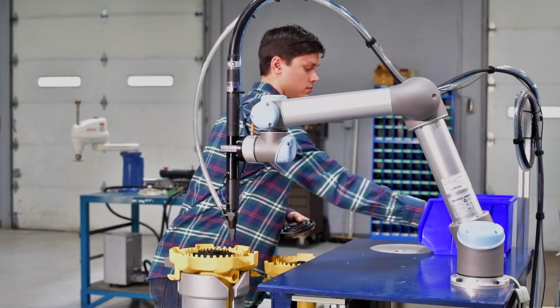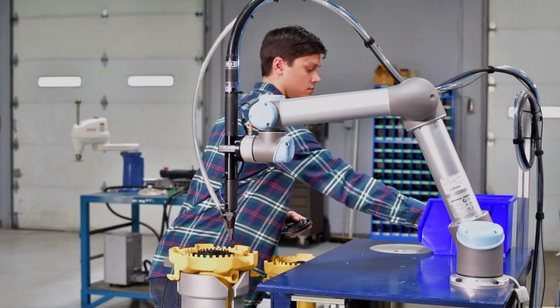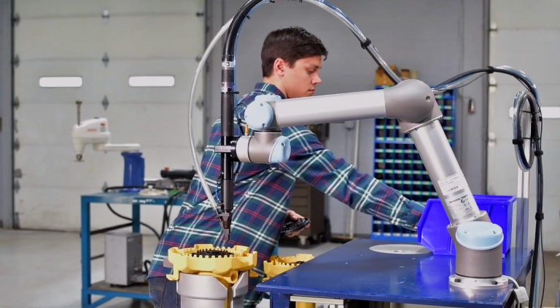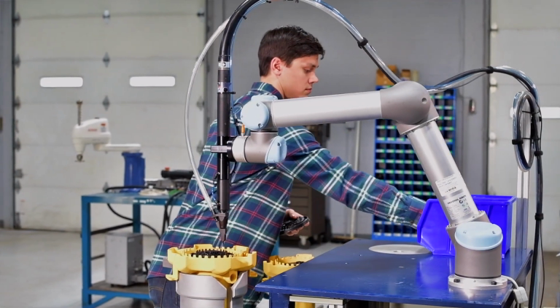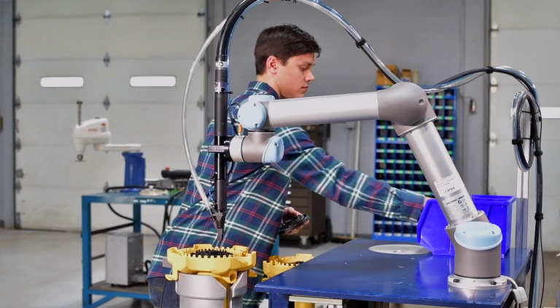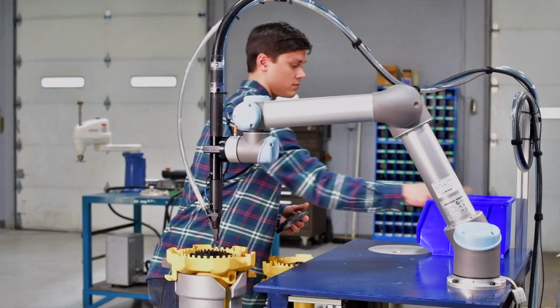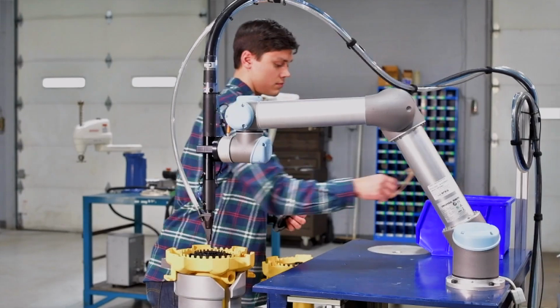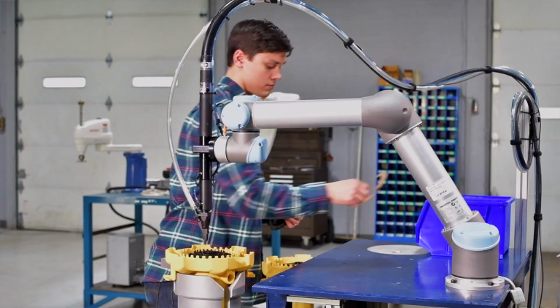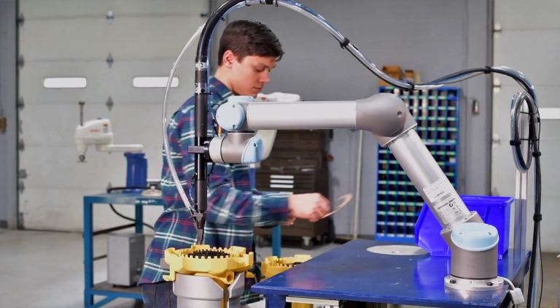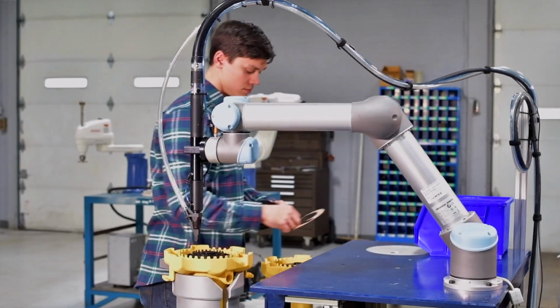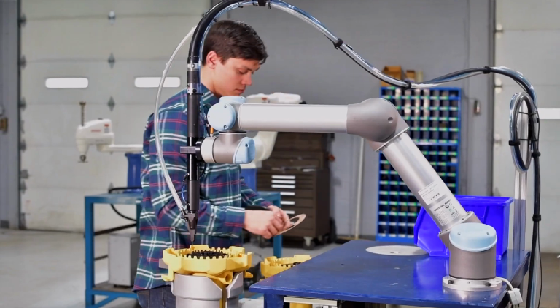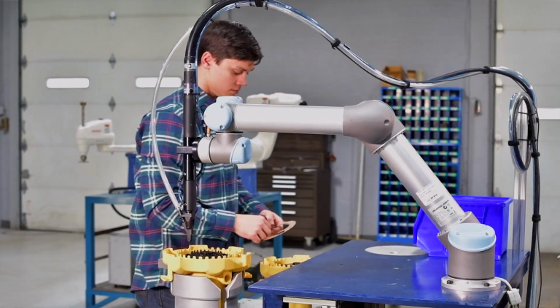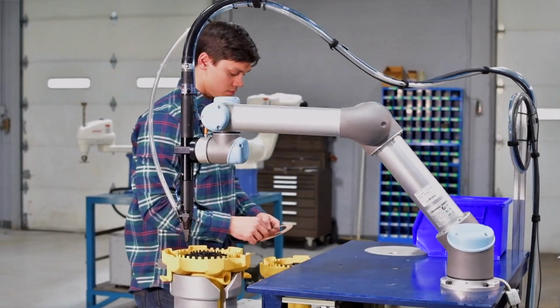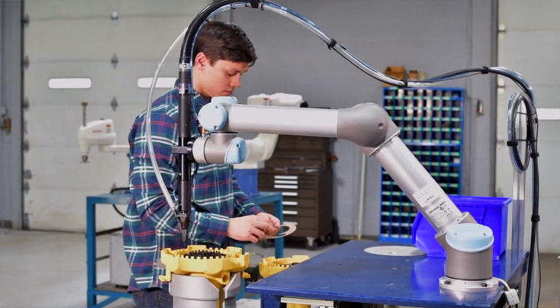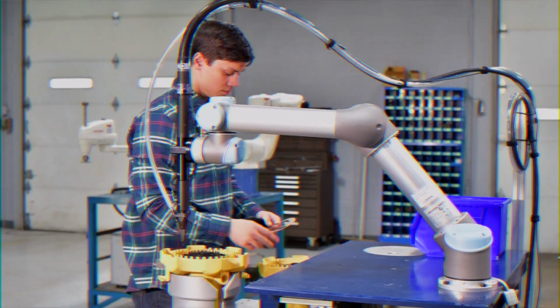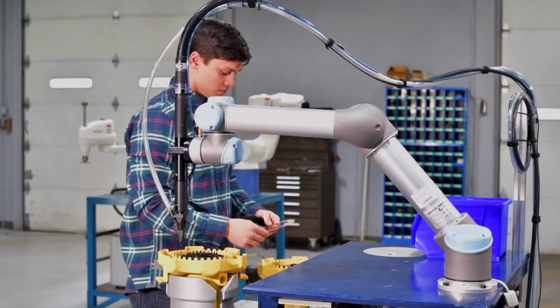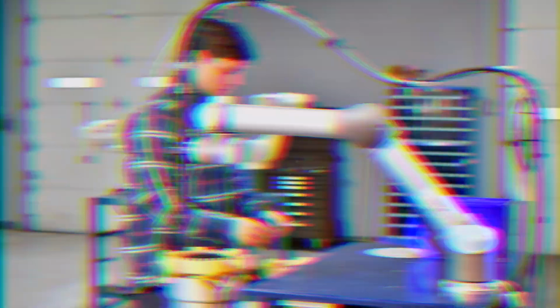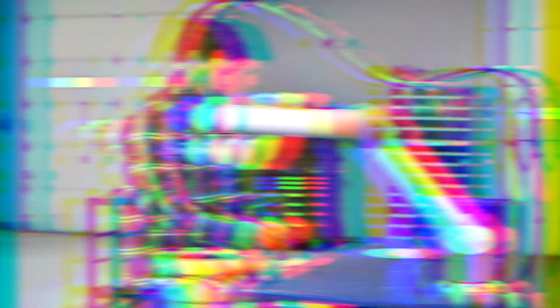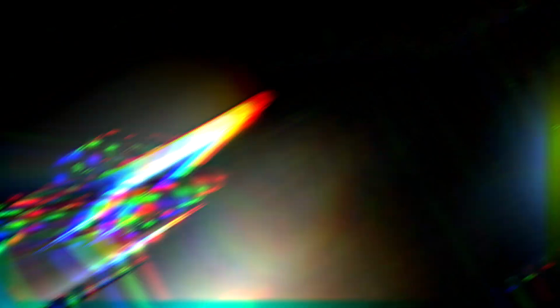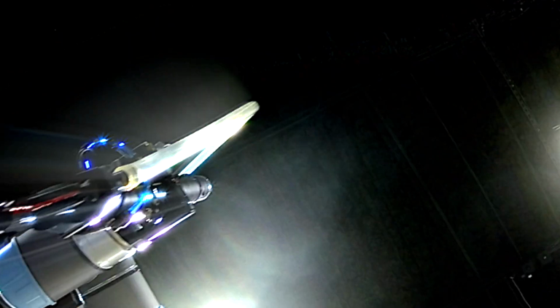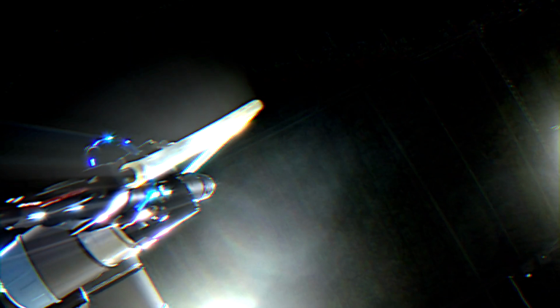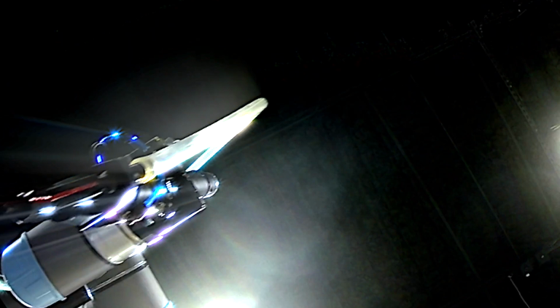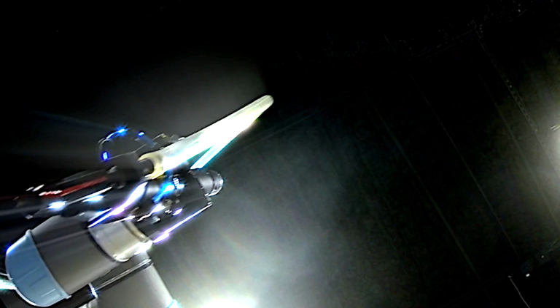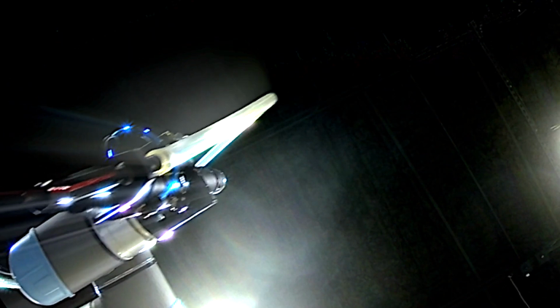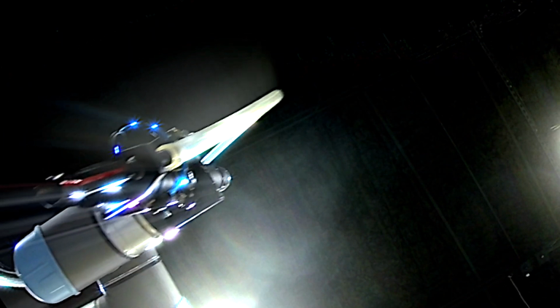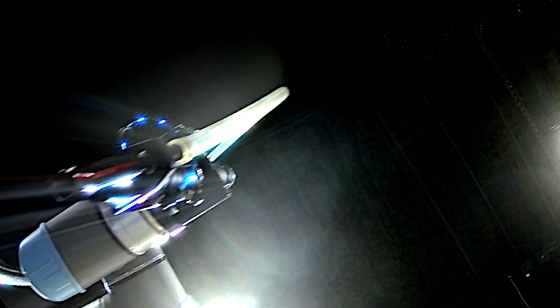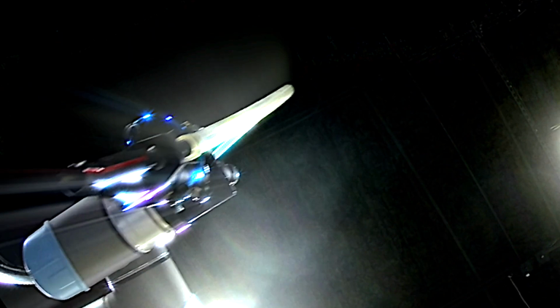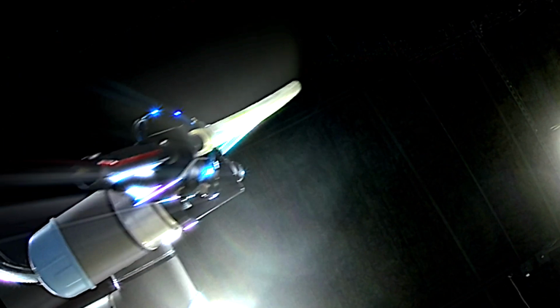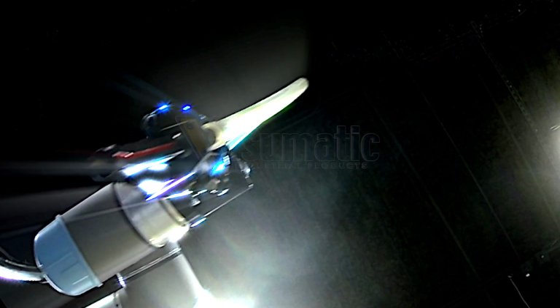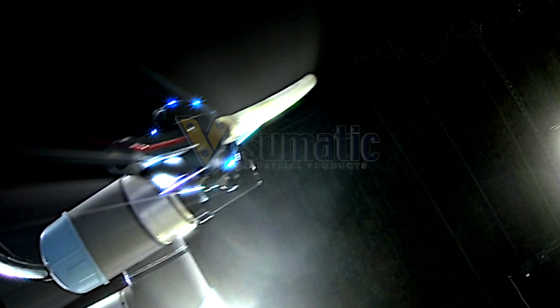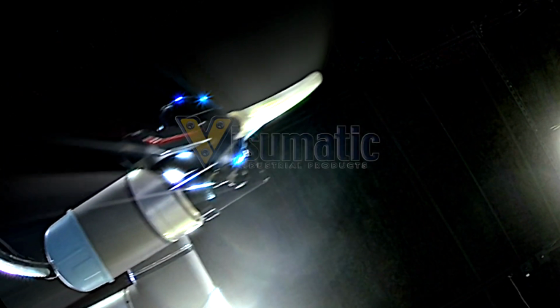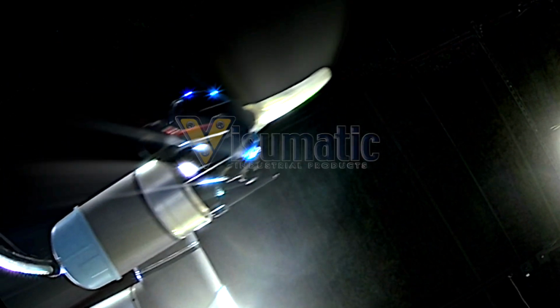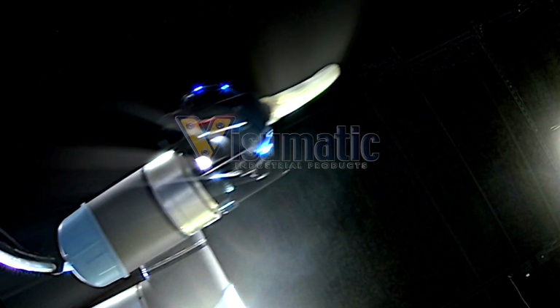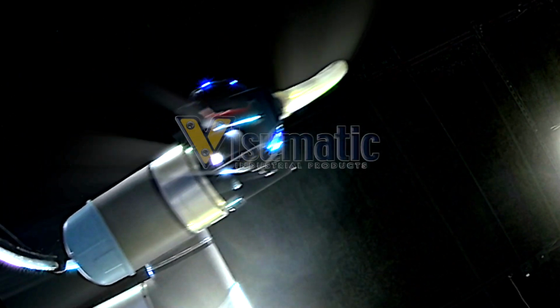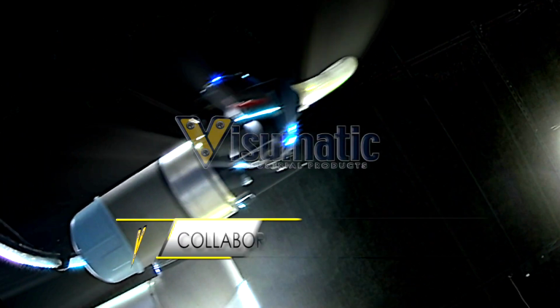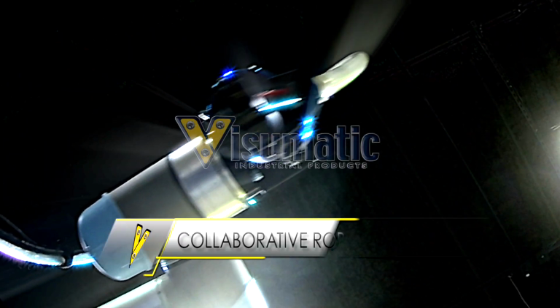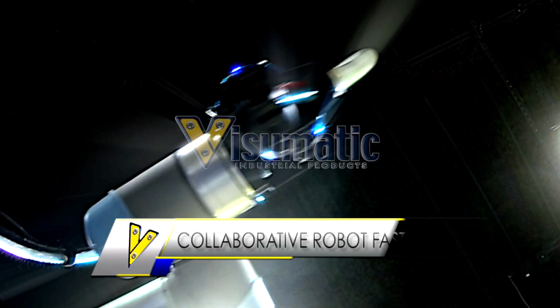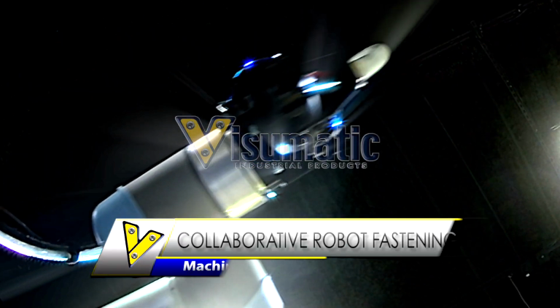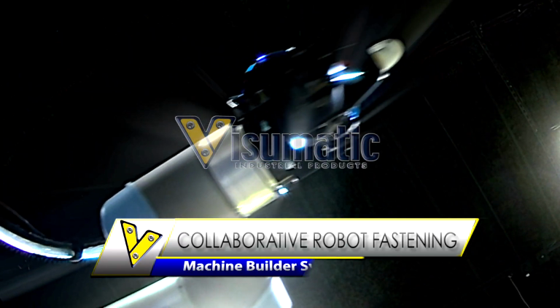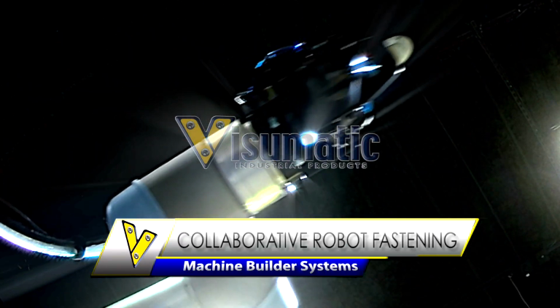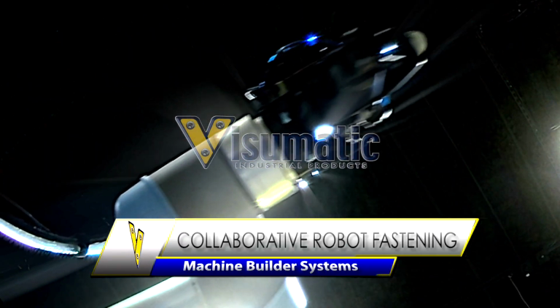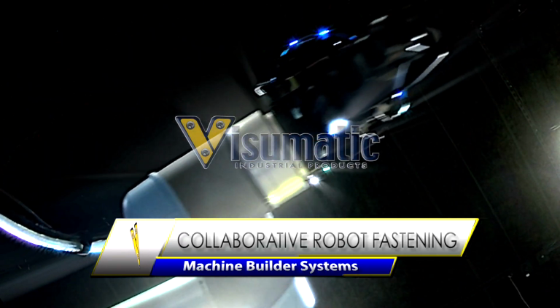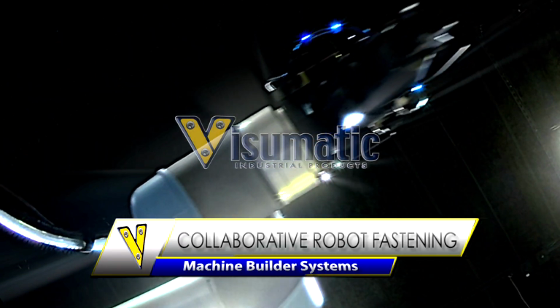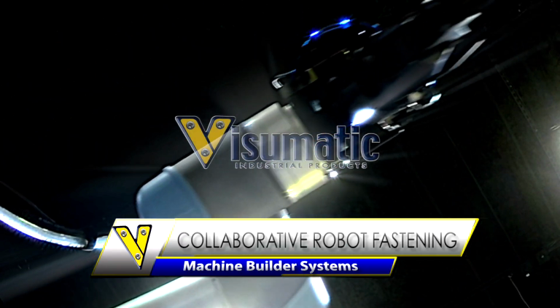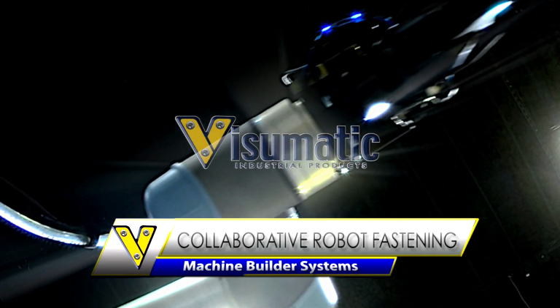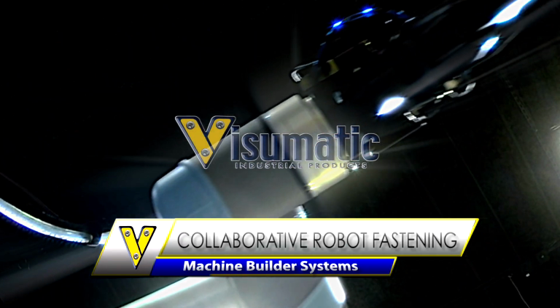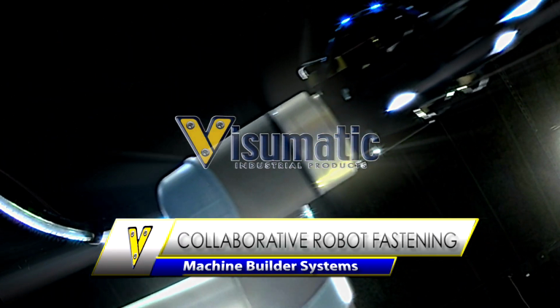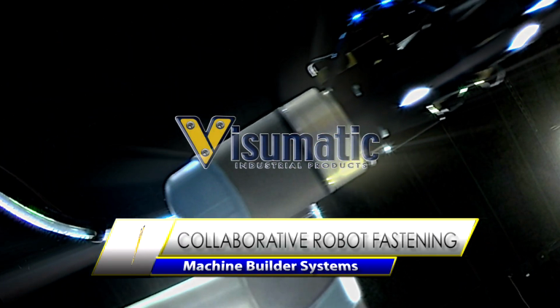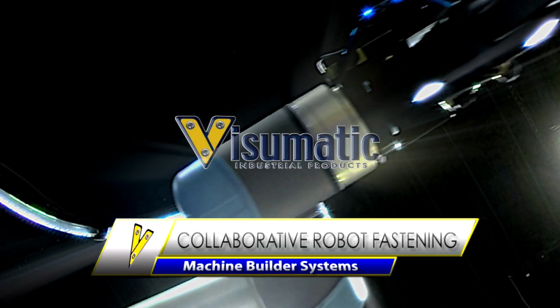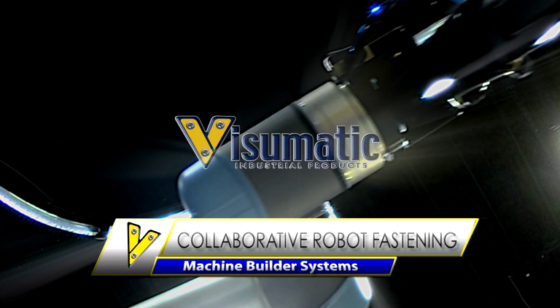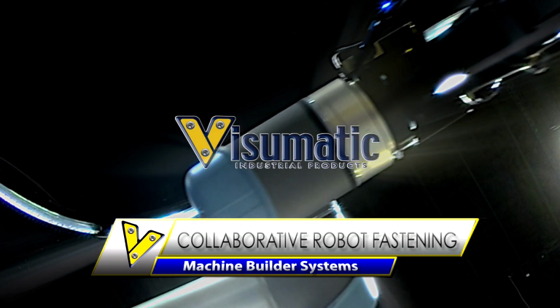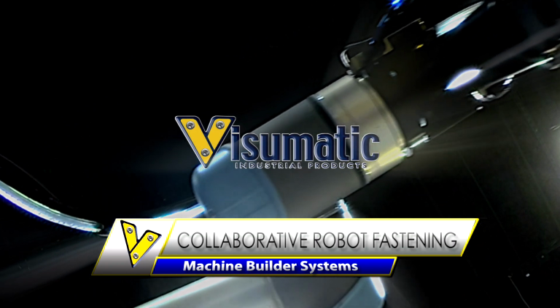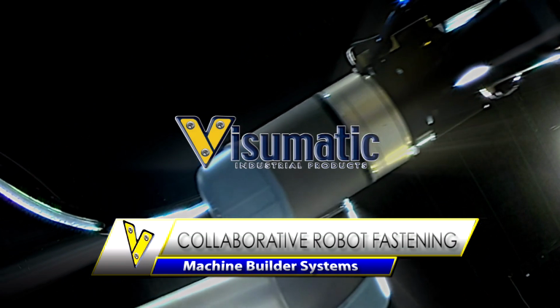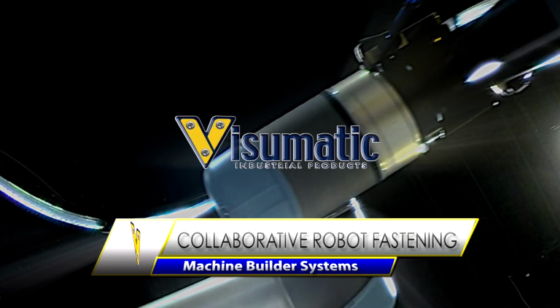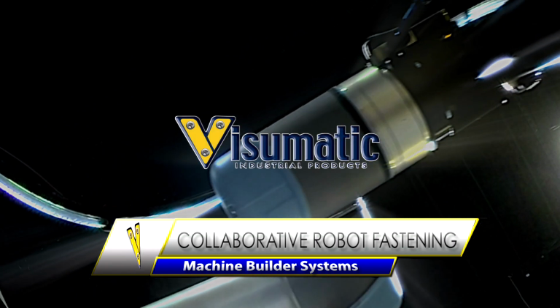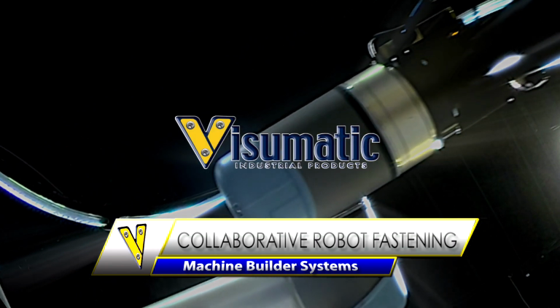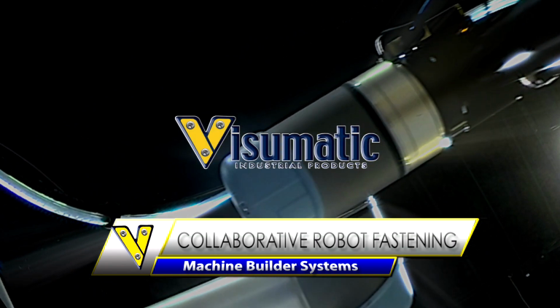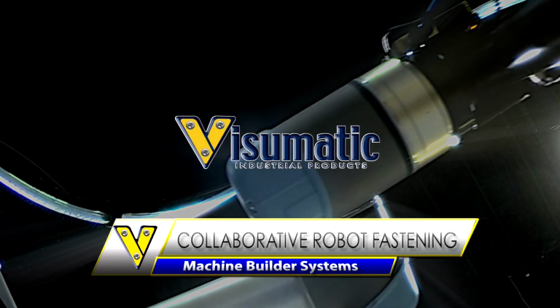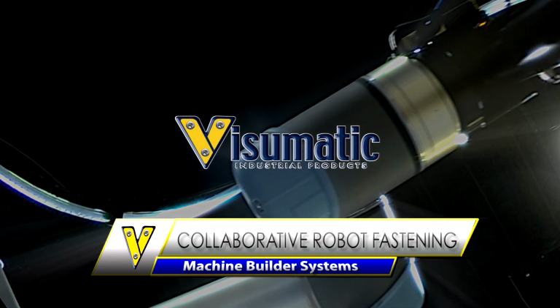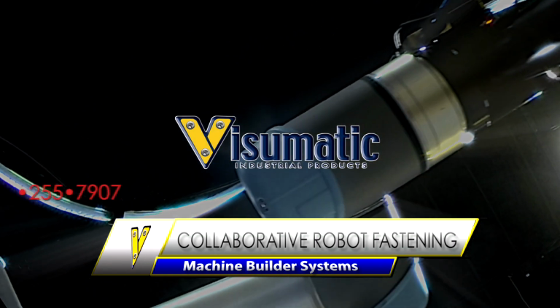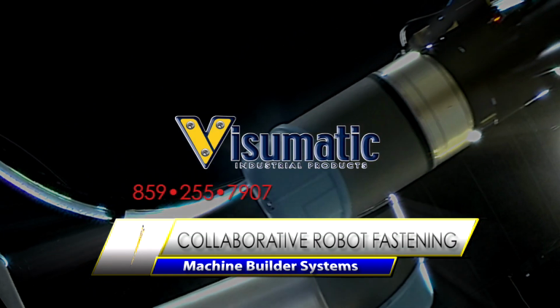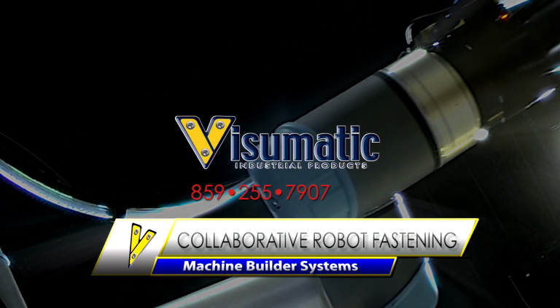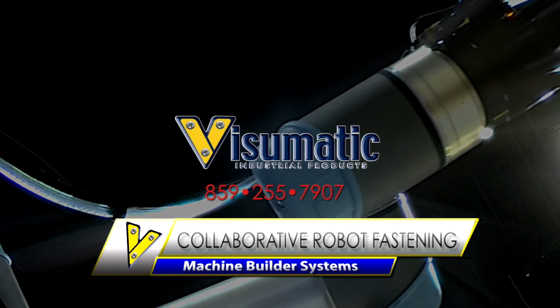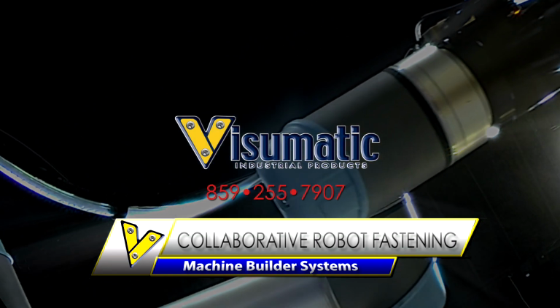Visumatic is a custom engineering firm specialized in automated fastening technologies located in Lexington, Kentucky.